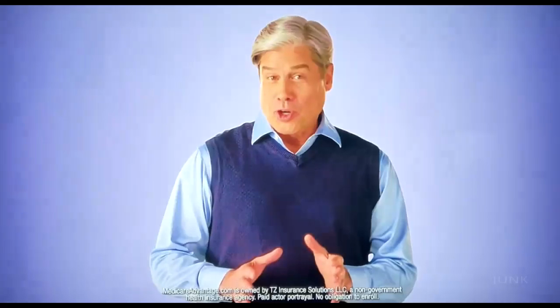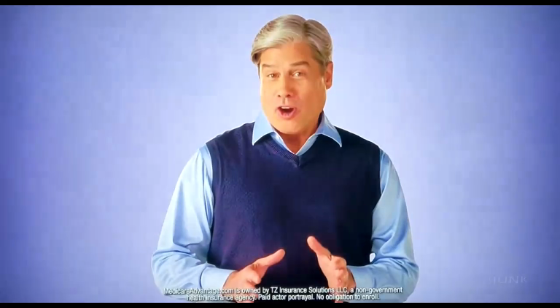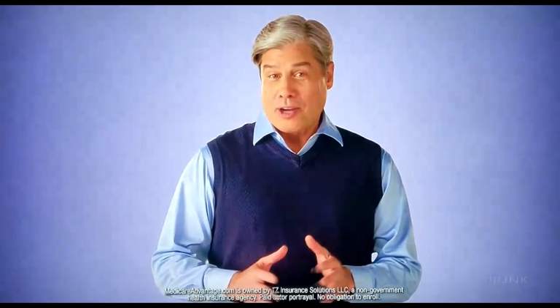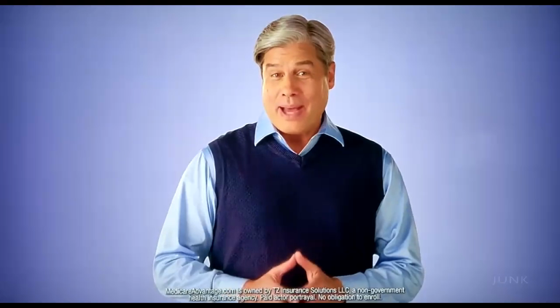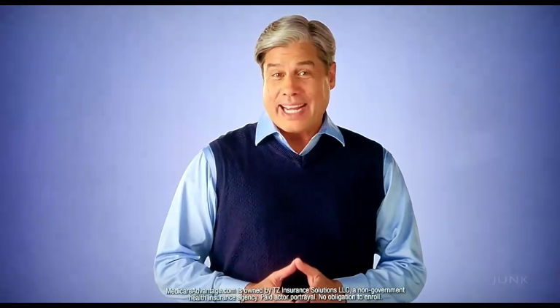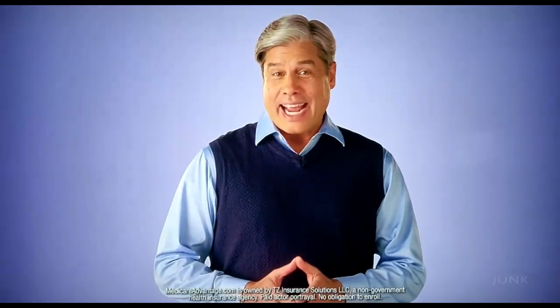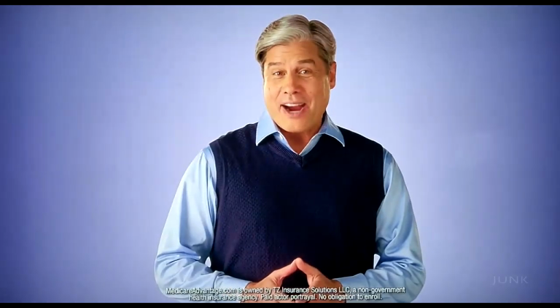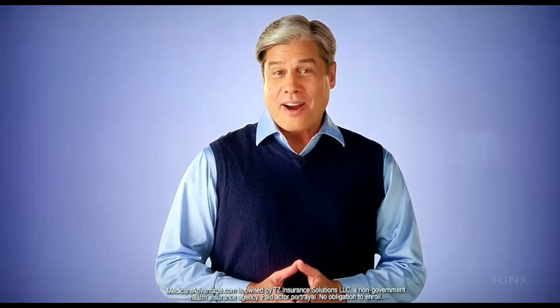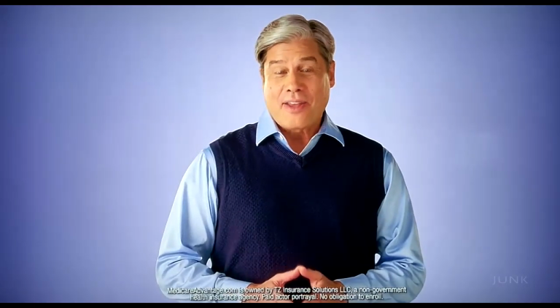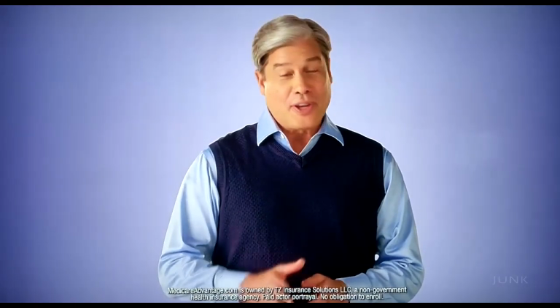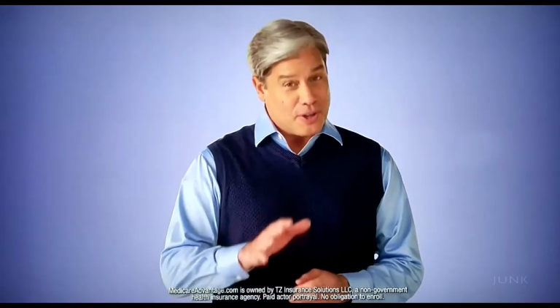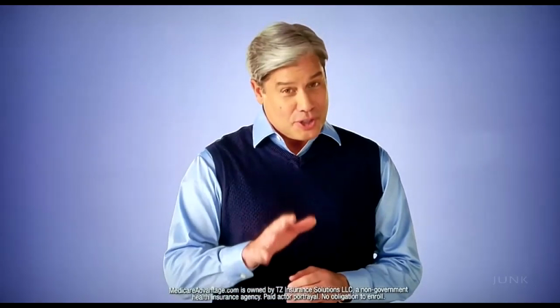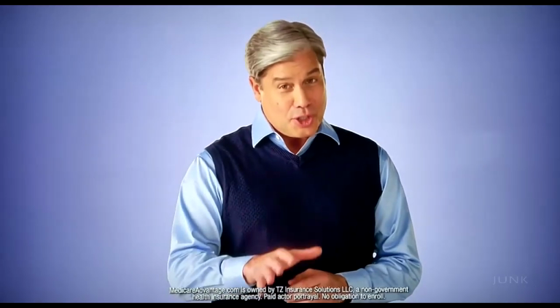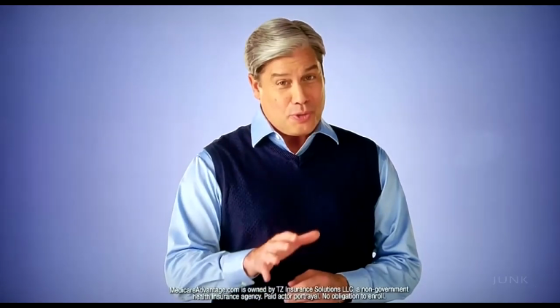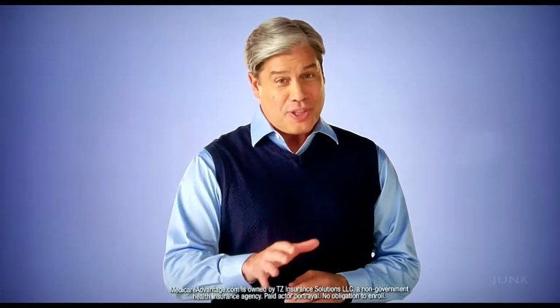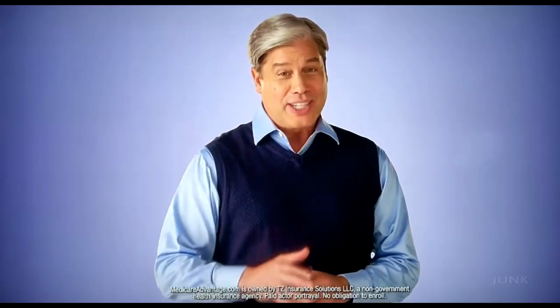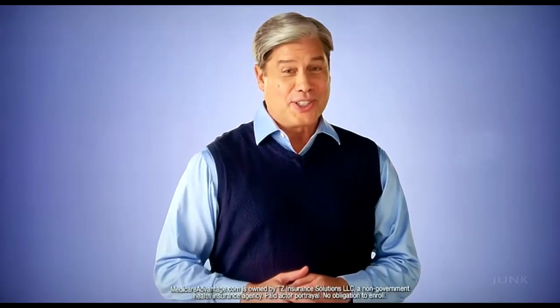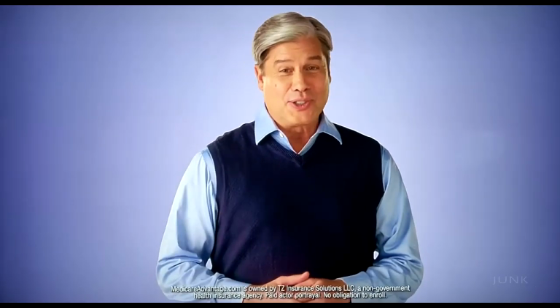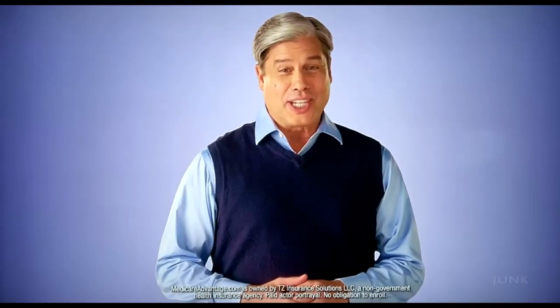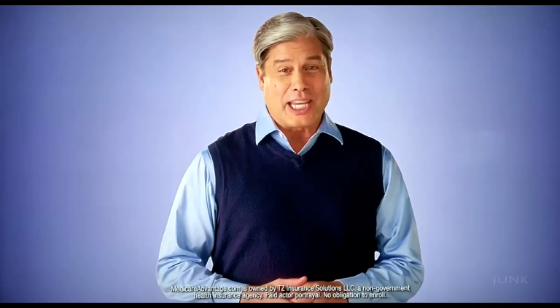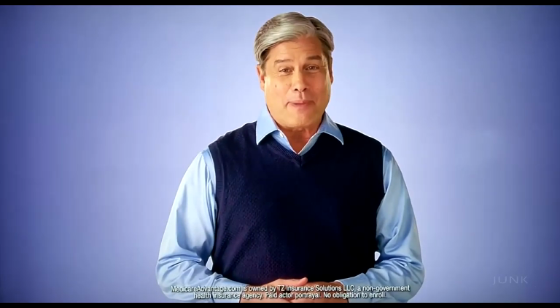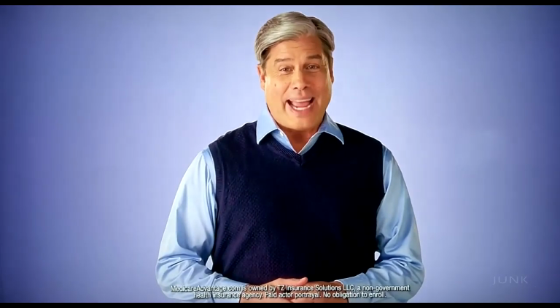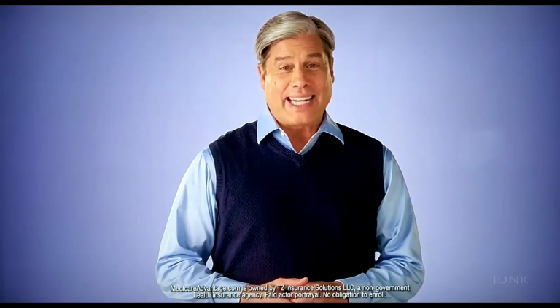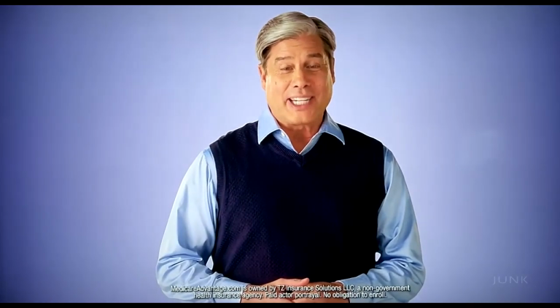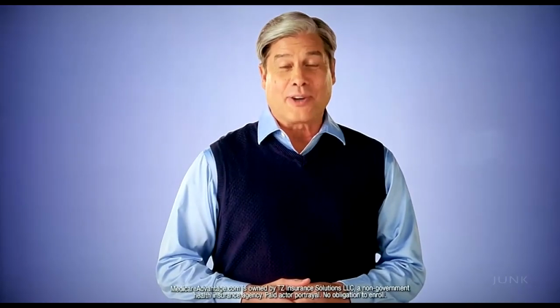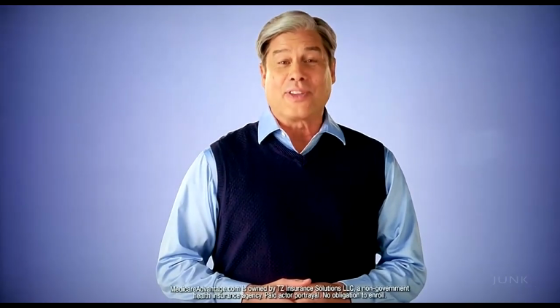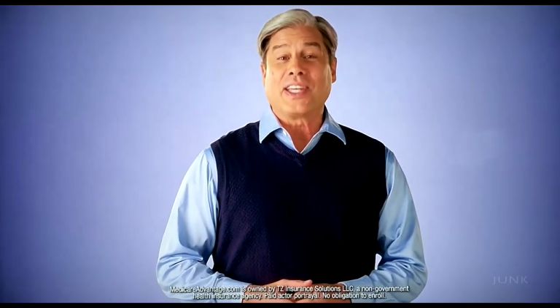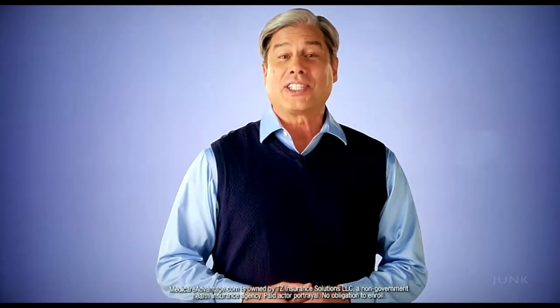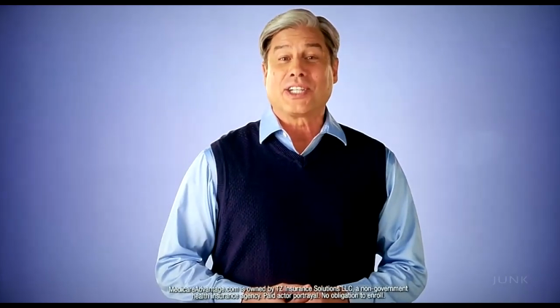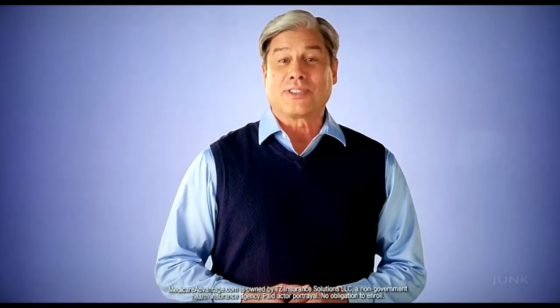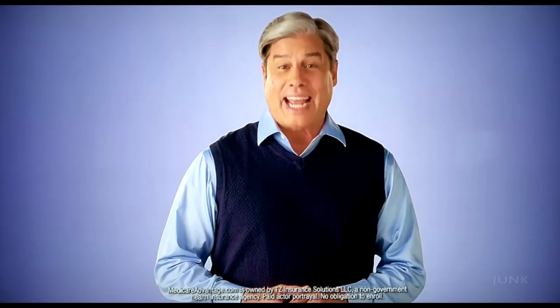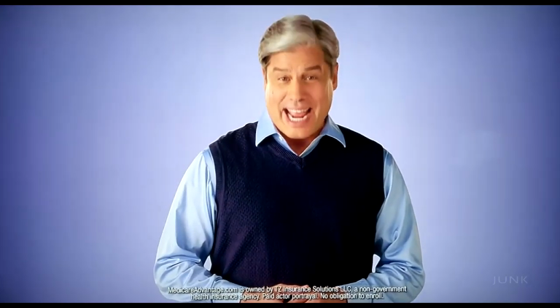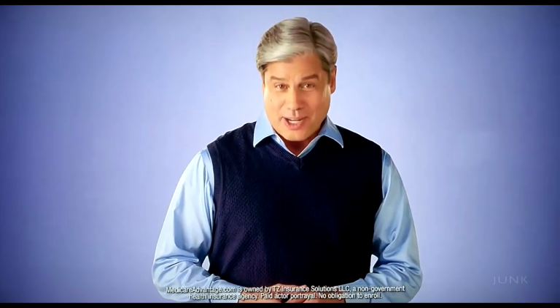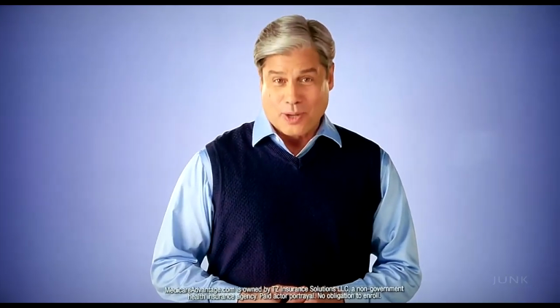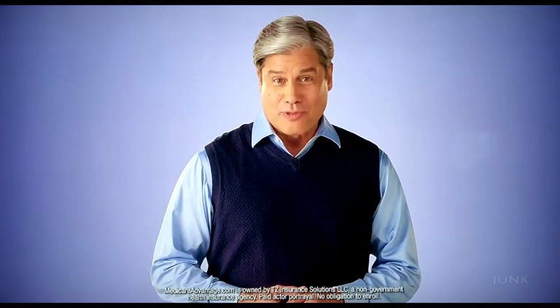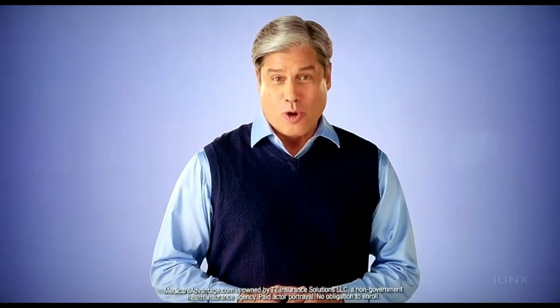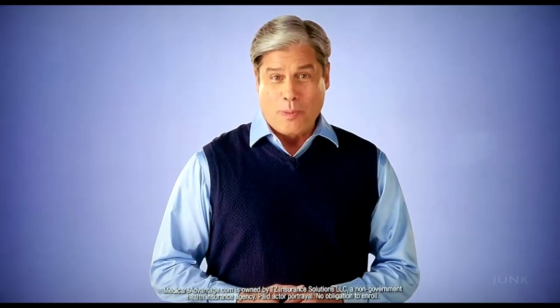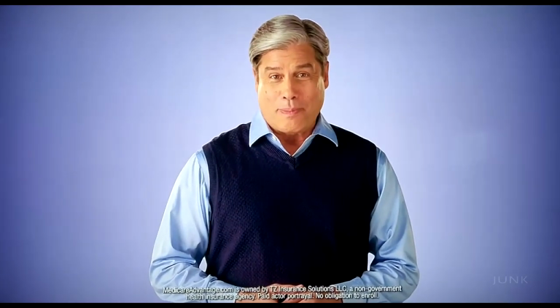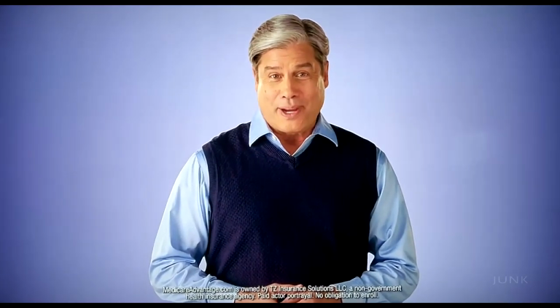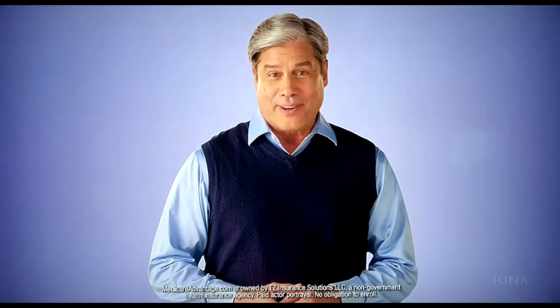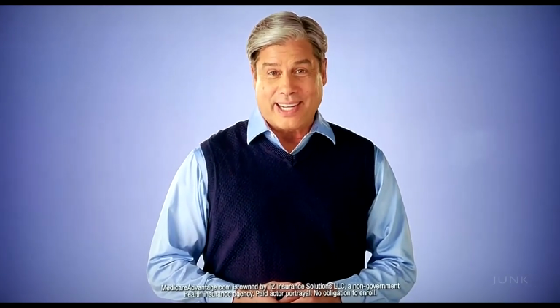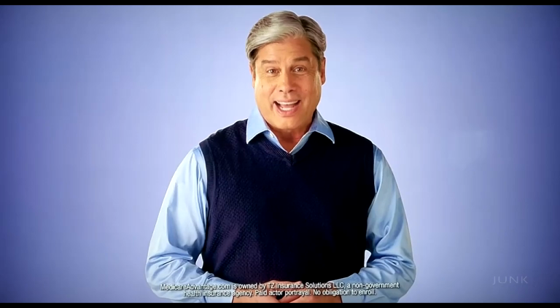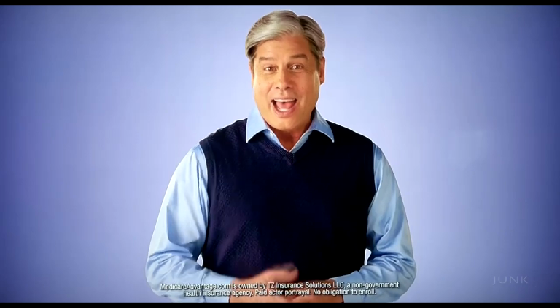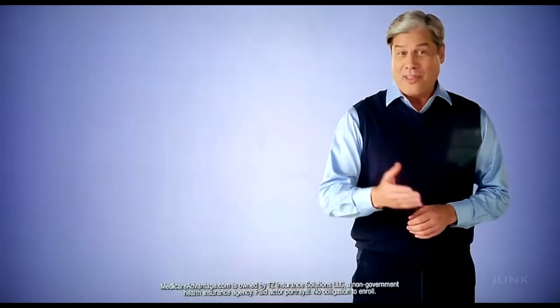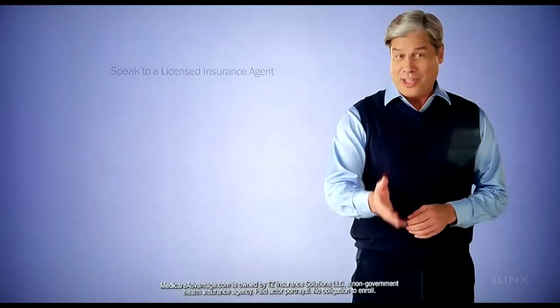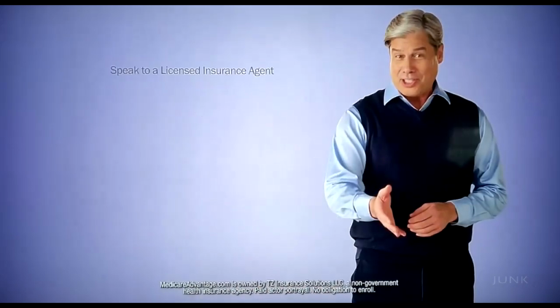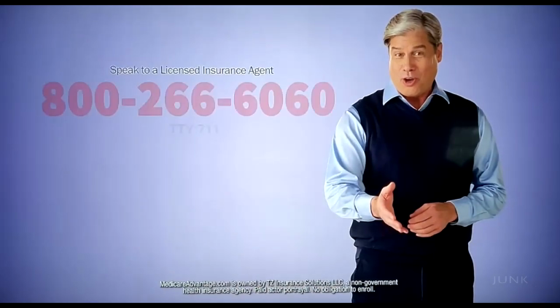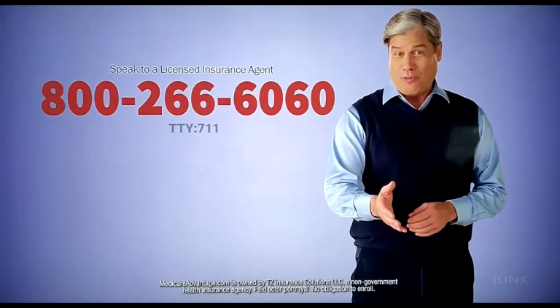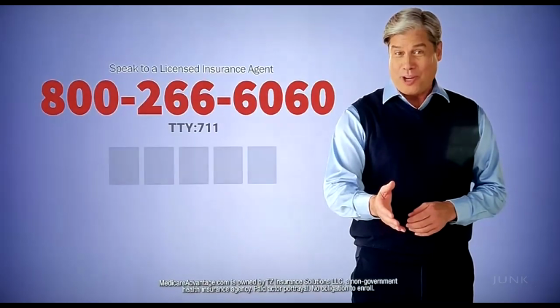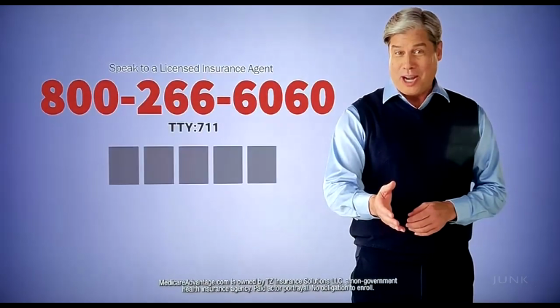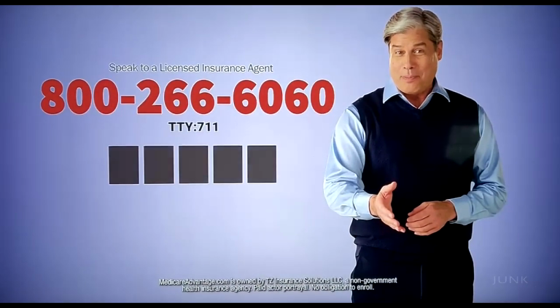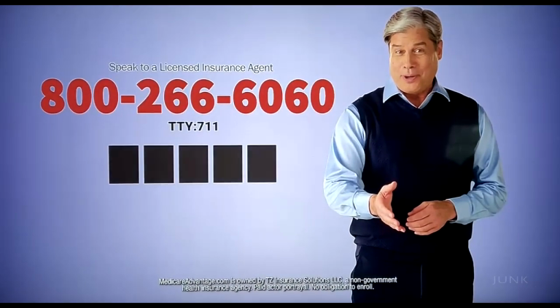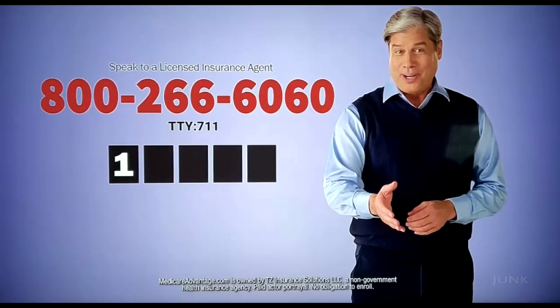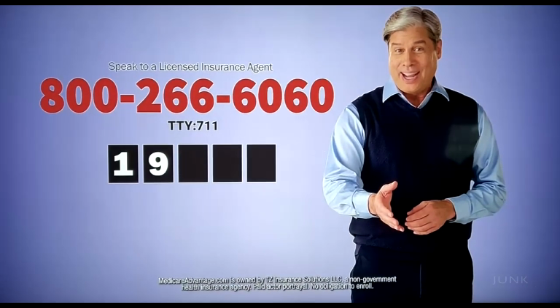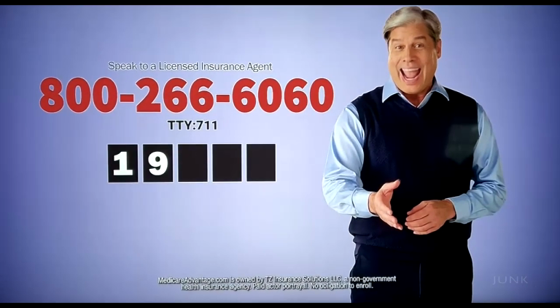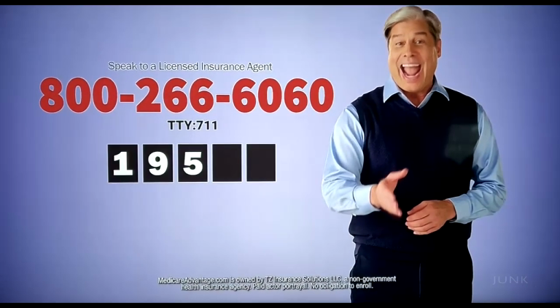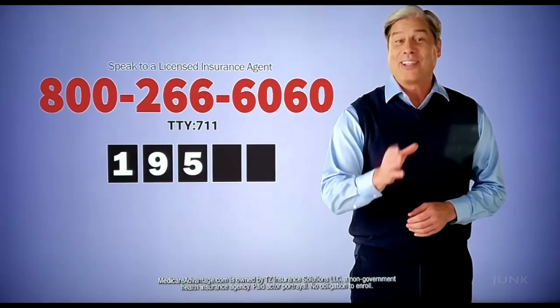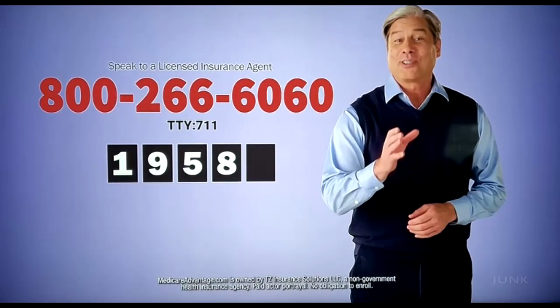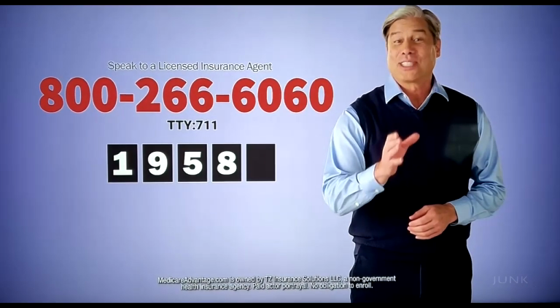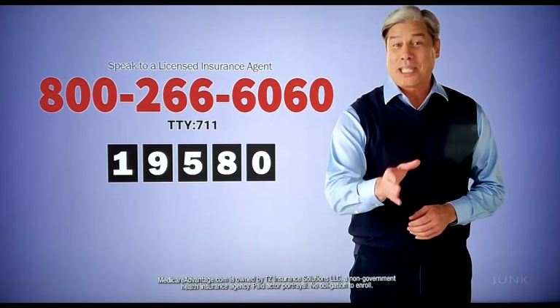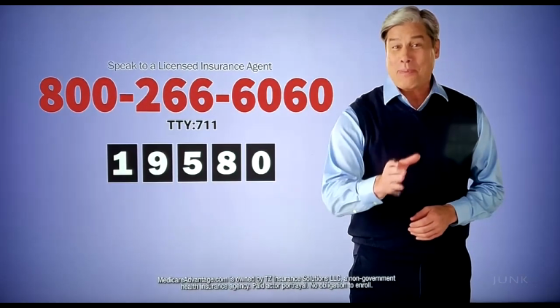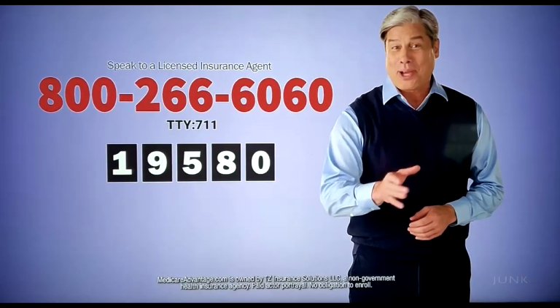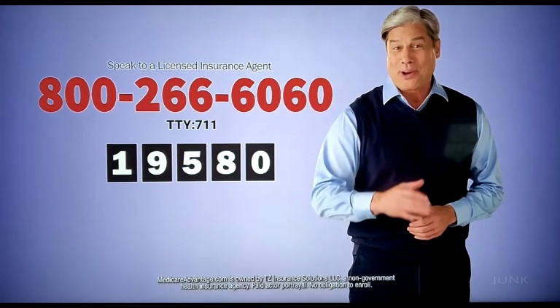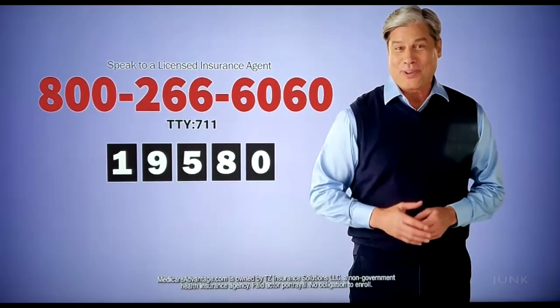If you're on Medicare, there are two things you should keep handy during this year's annual enrollment period: this toll-free number and your zip code.